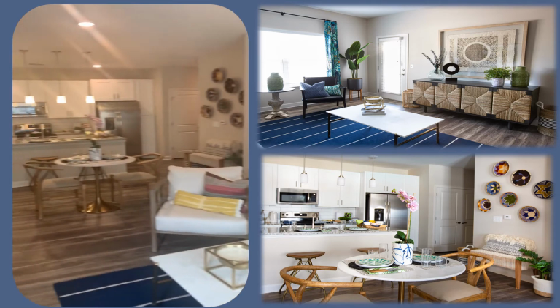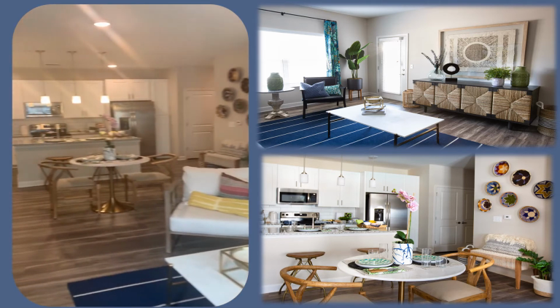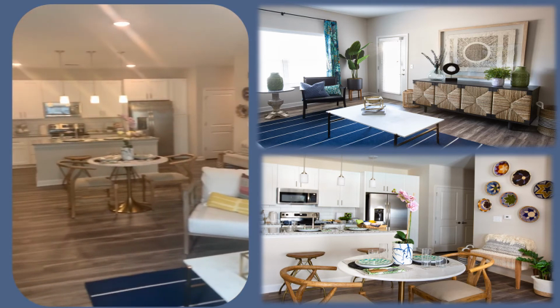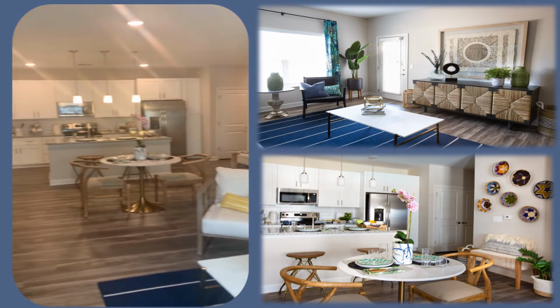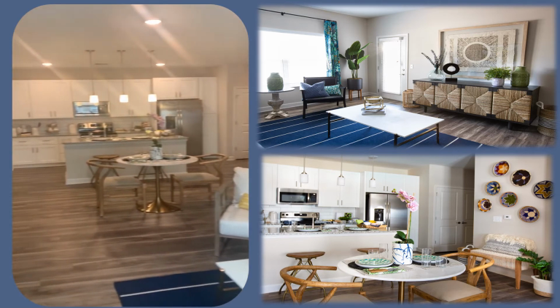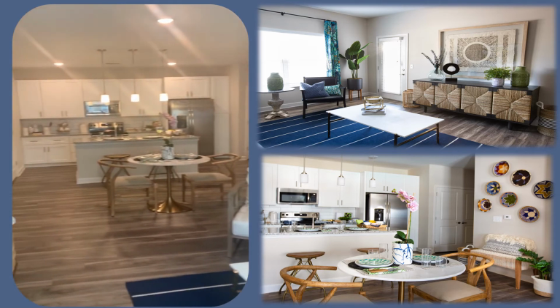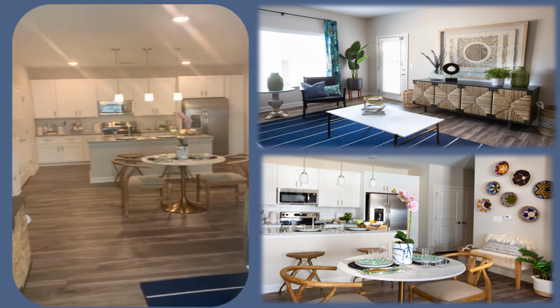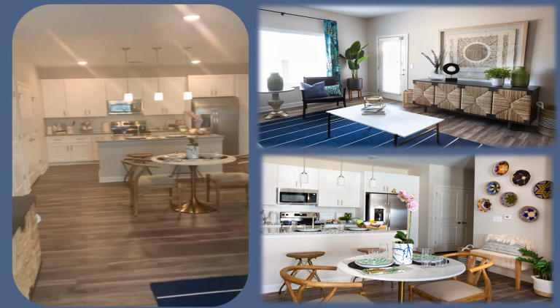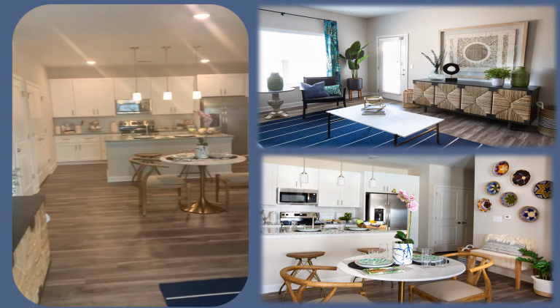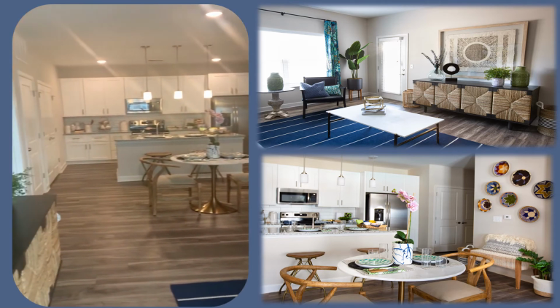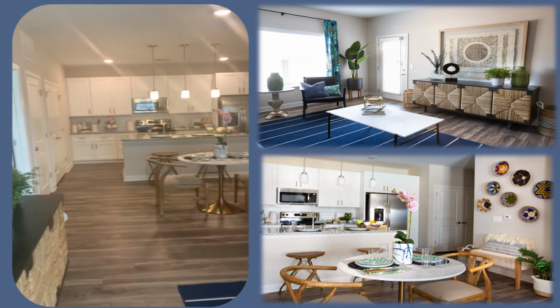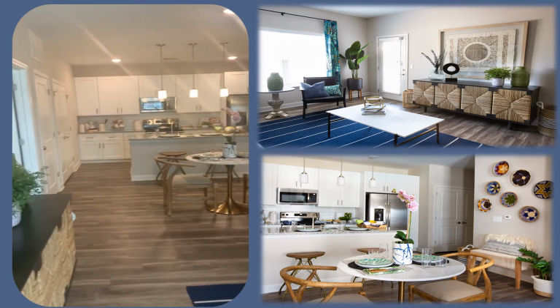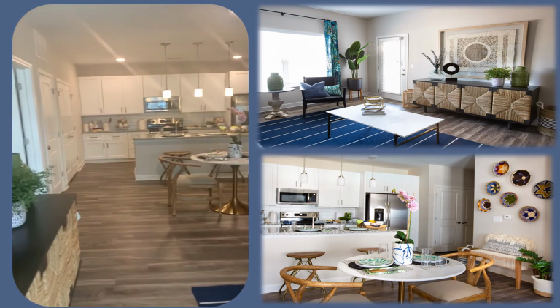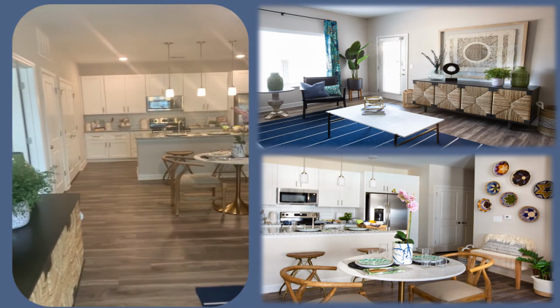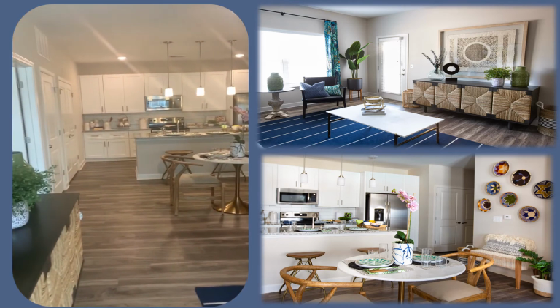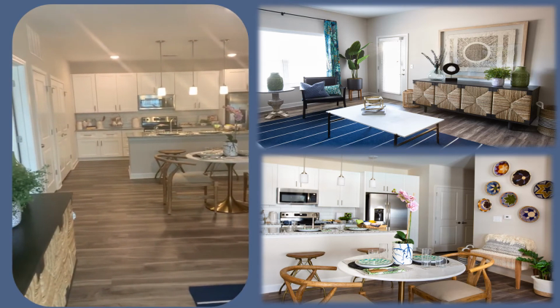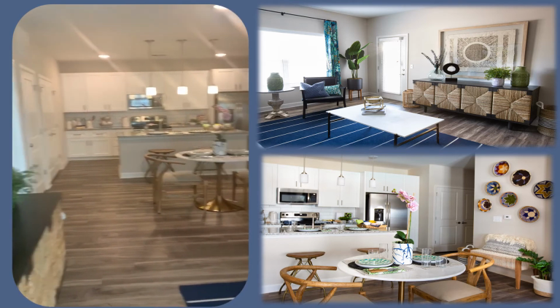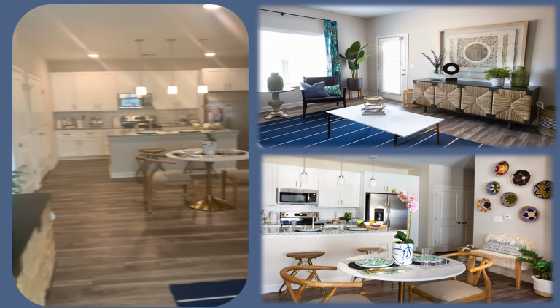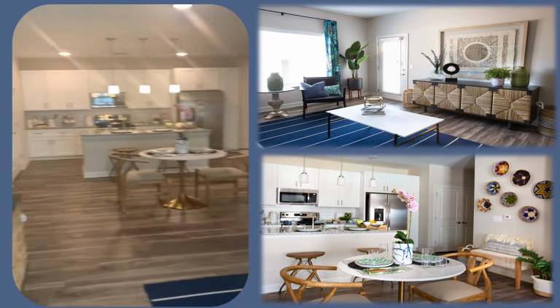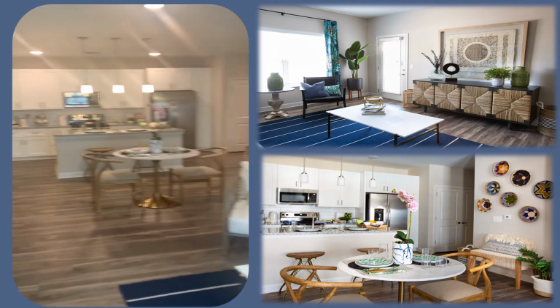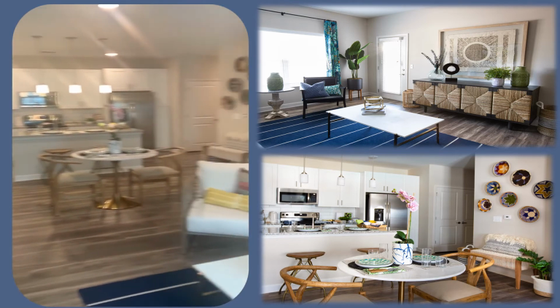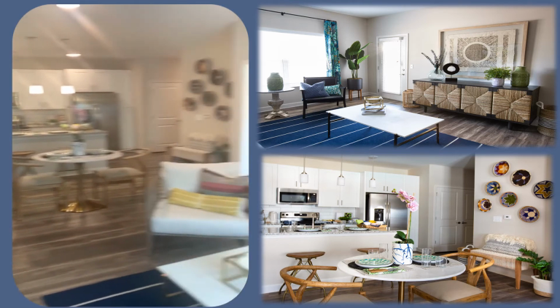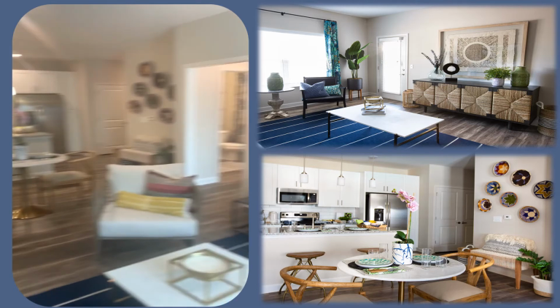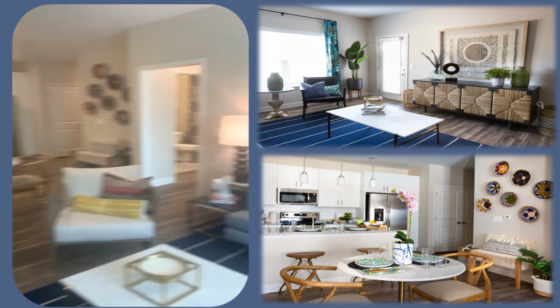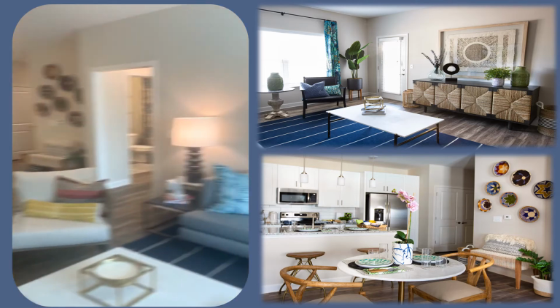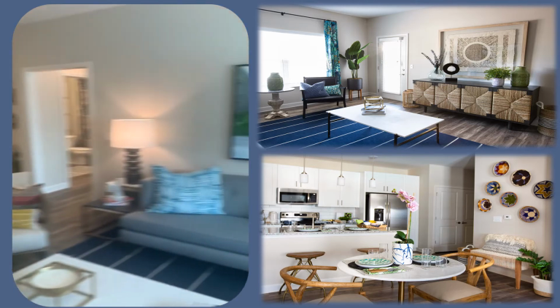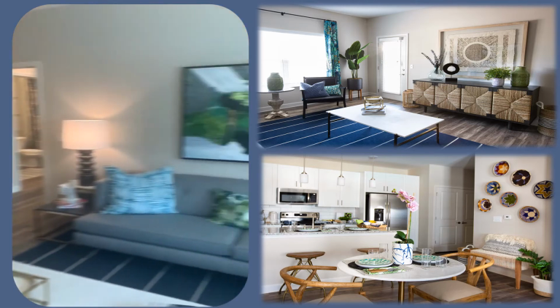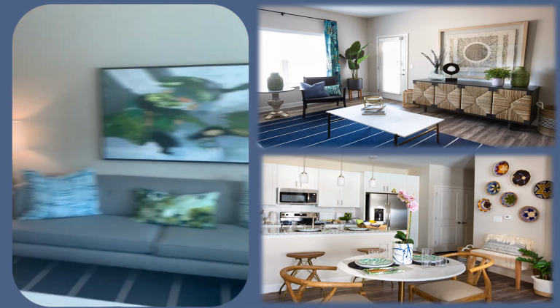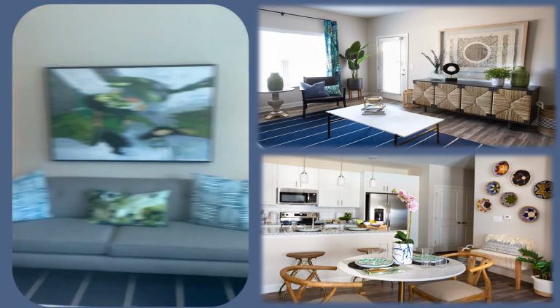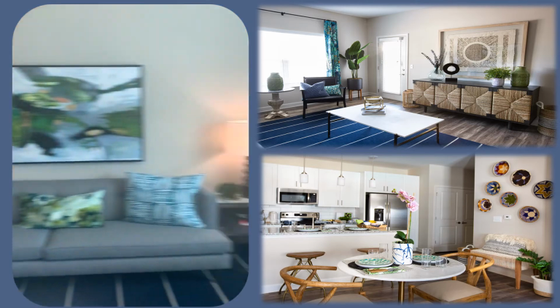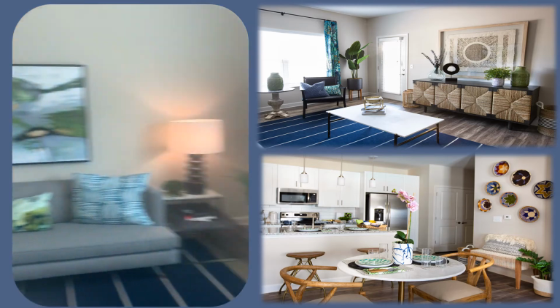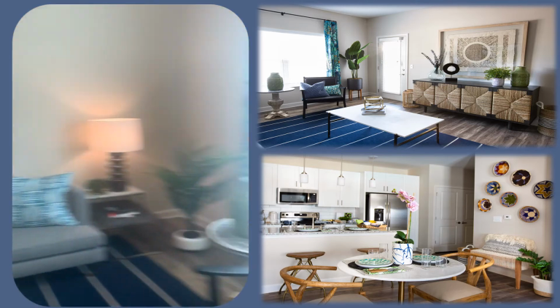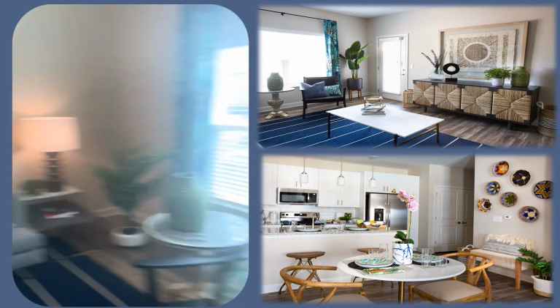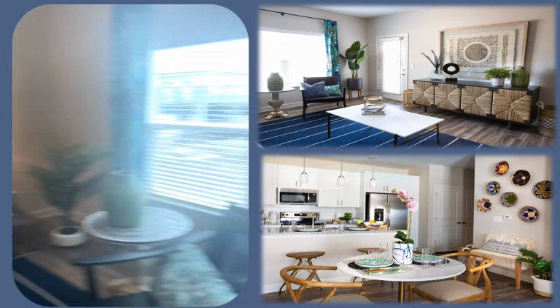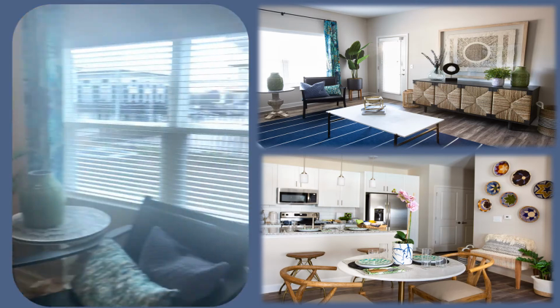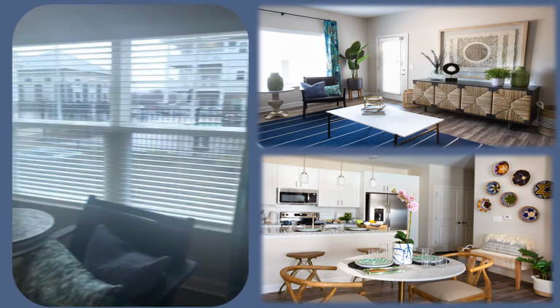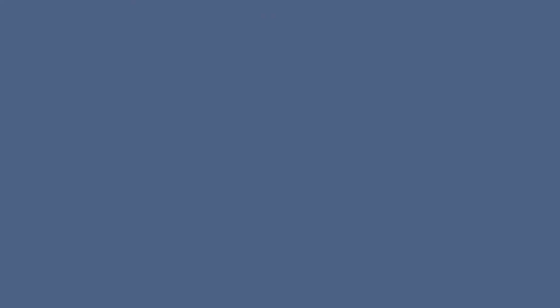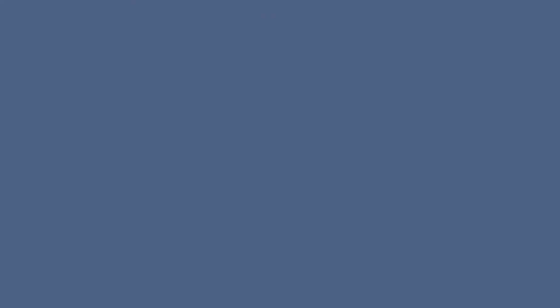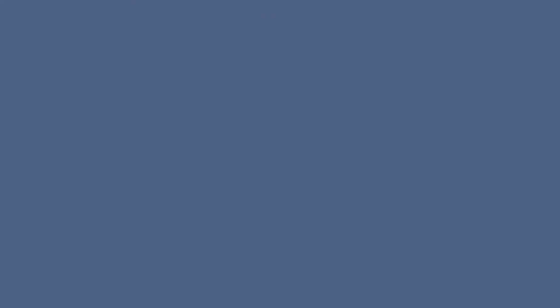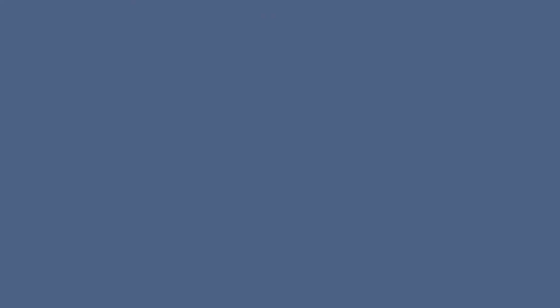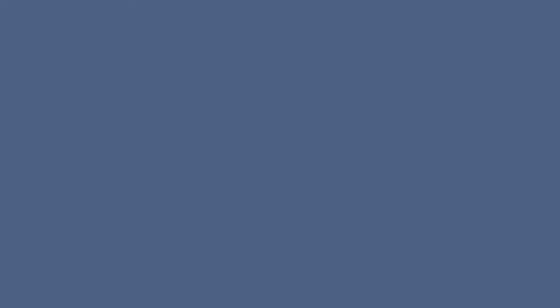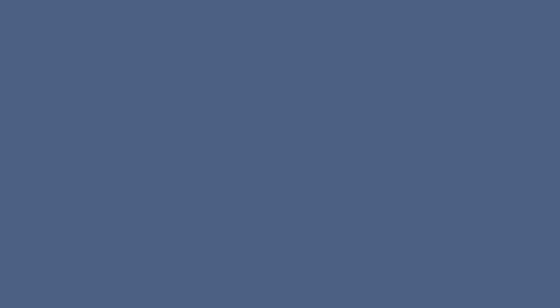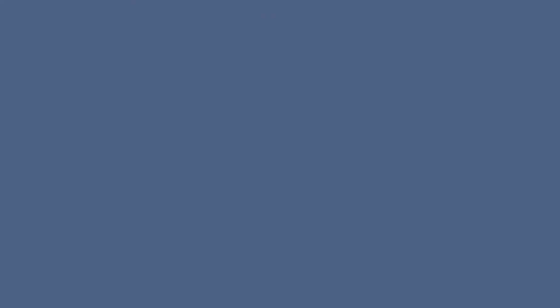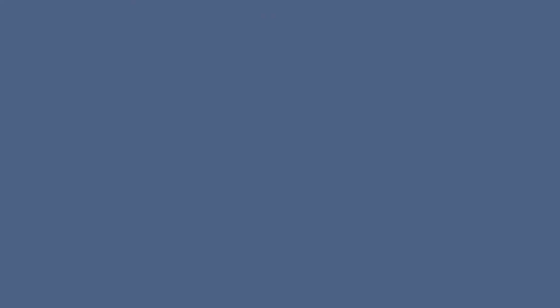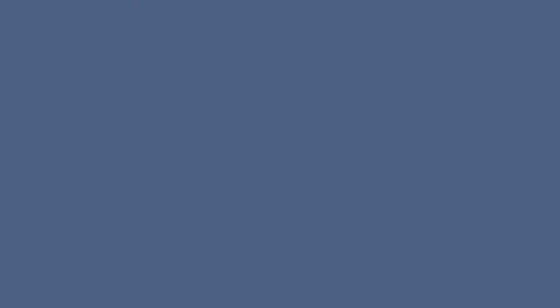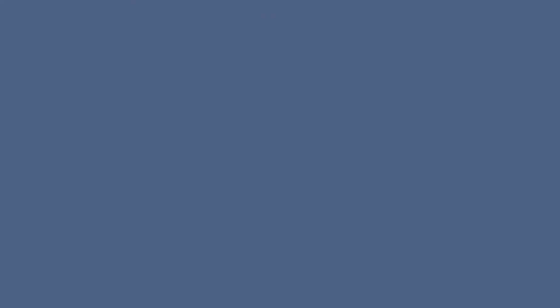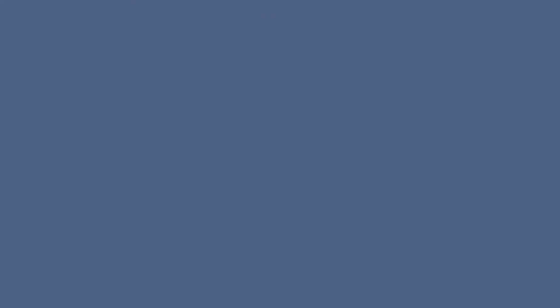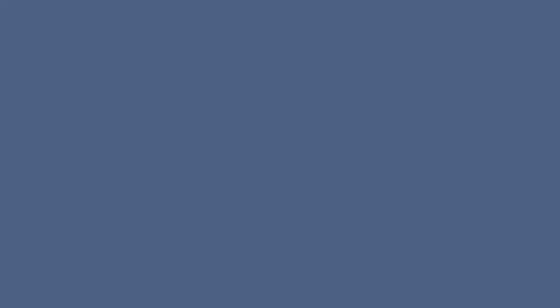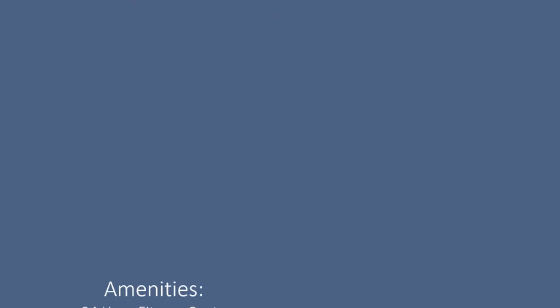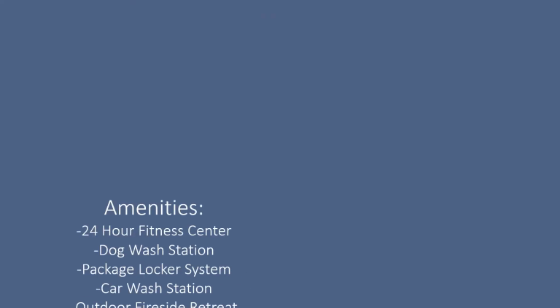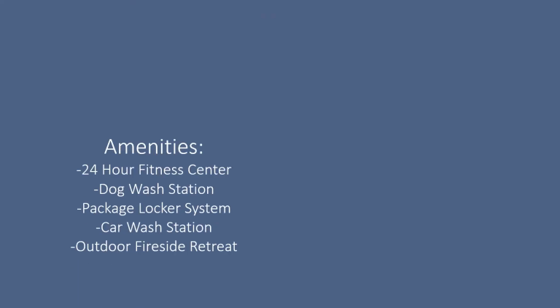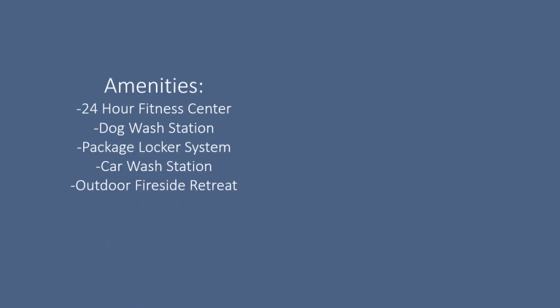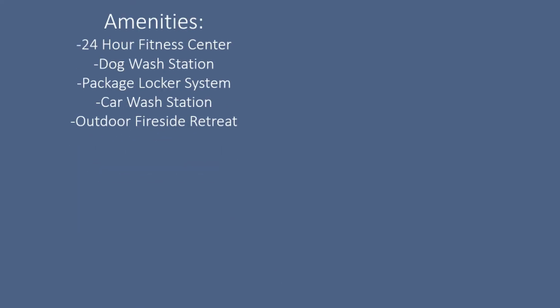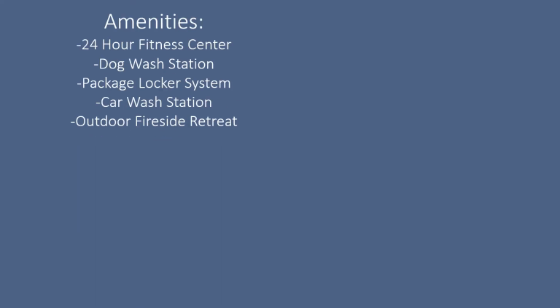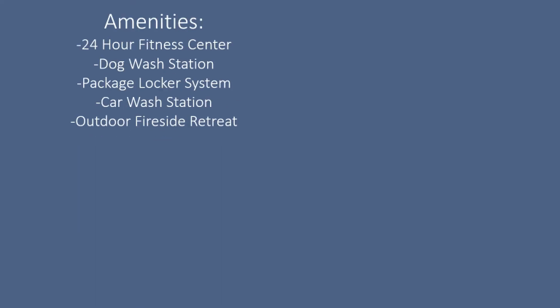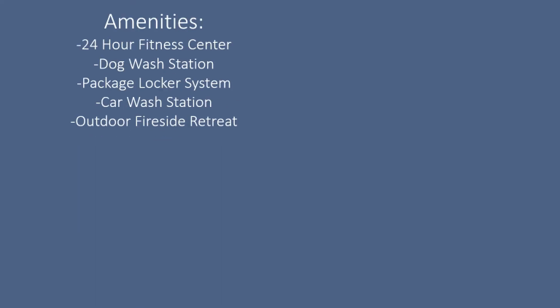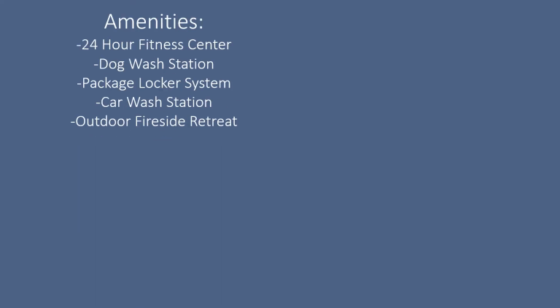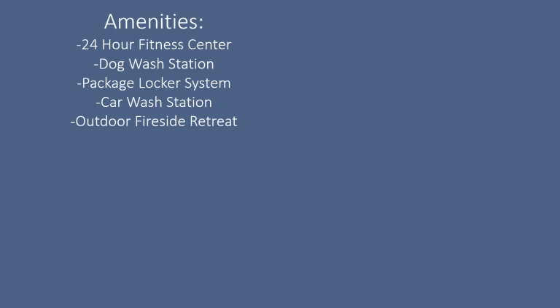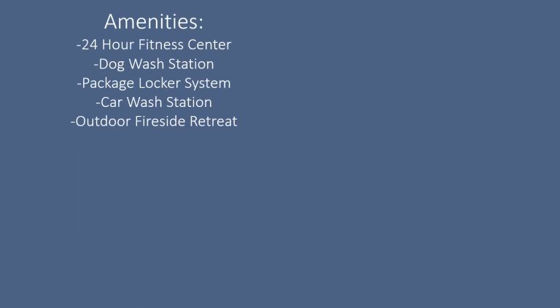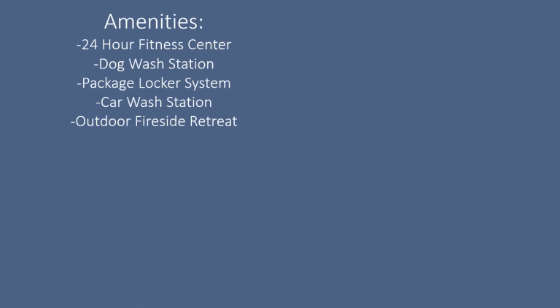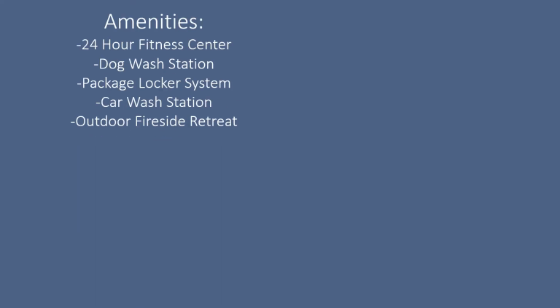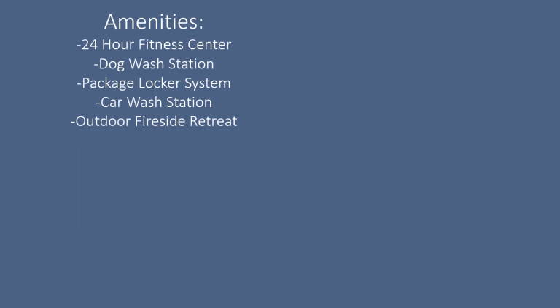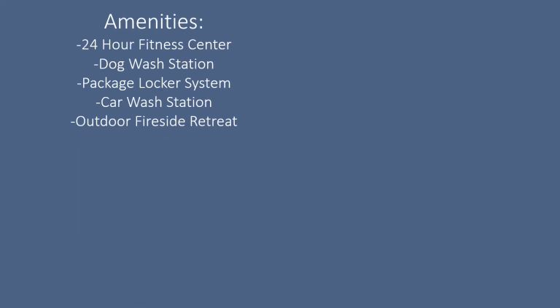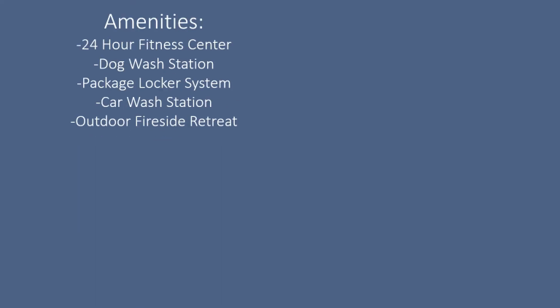So come look at Waterleaf where you can live the Waterleaf lifestyle.